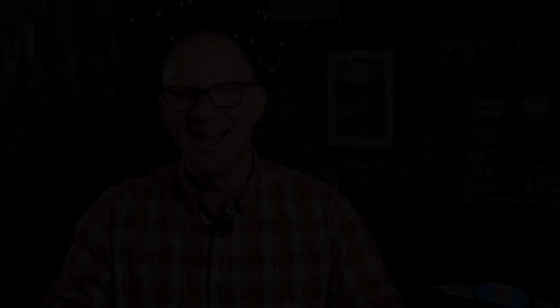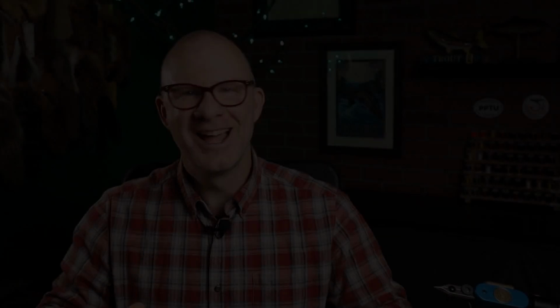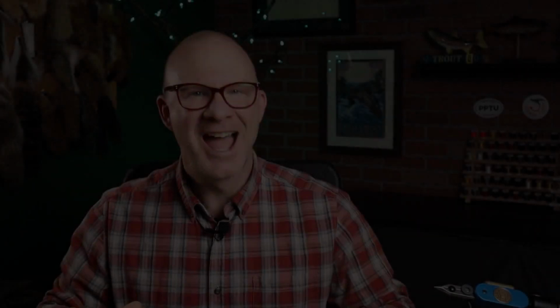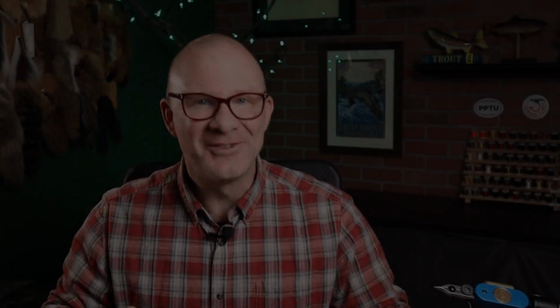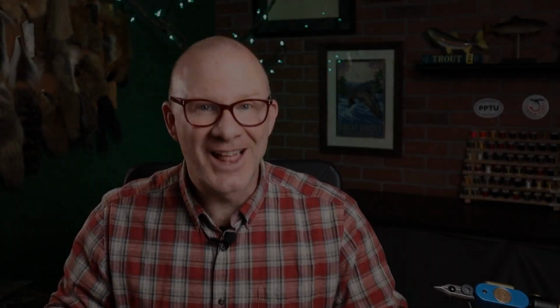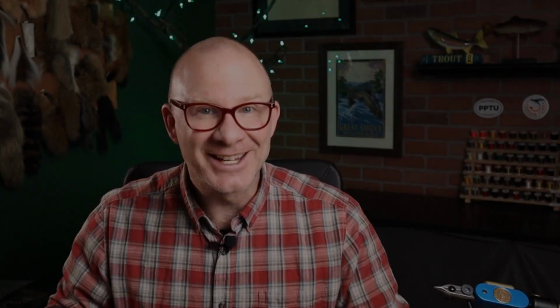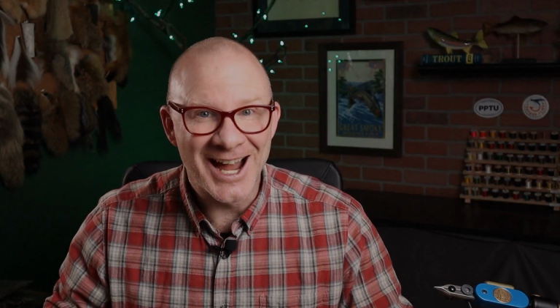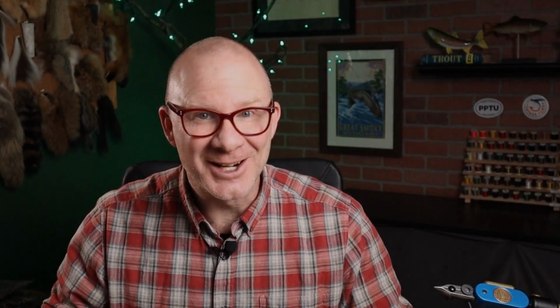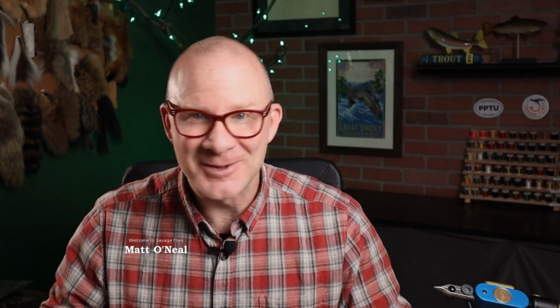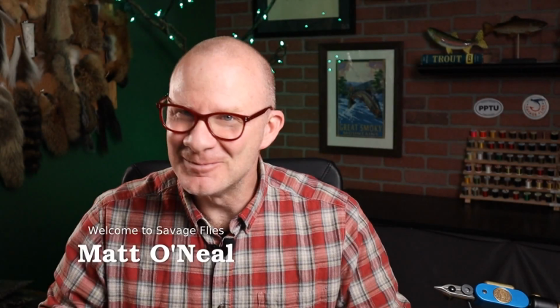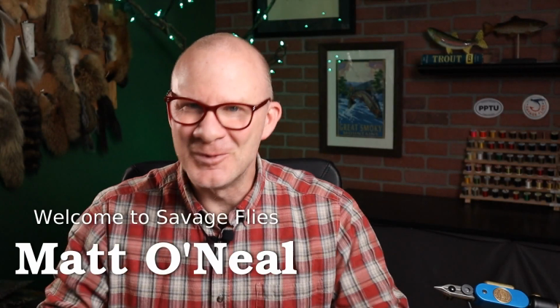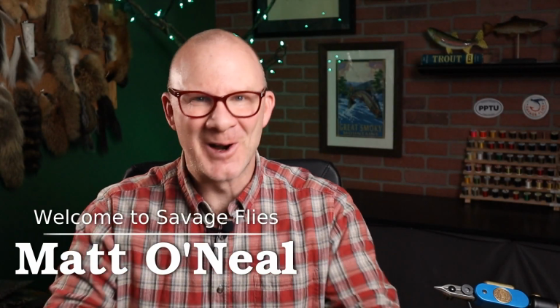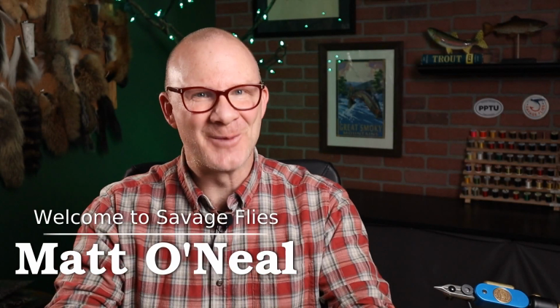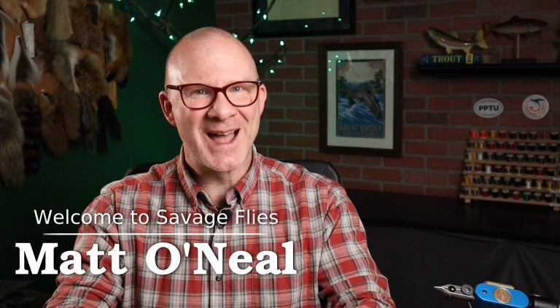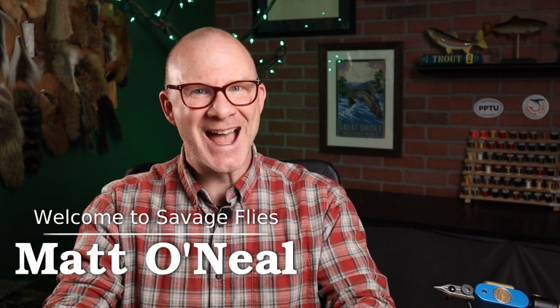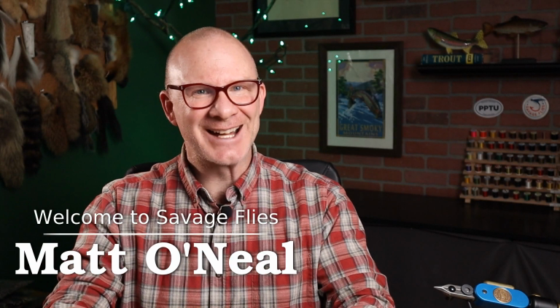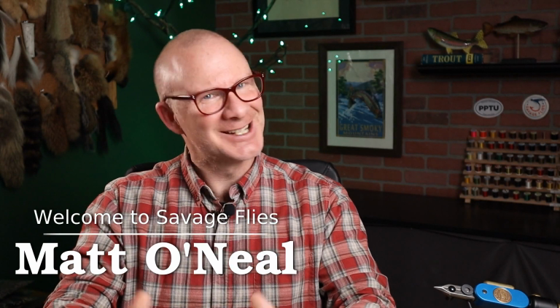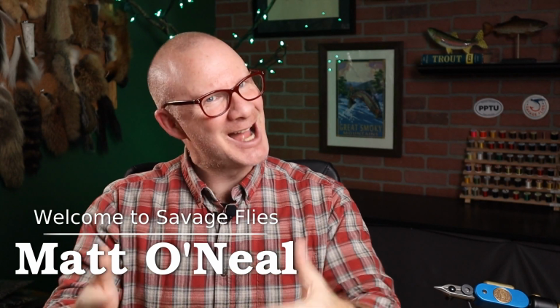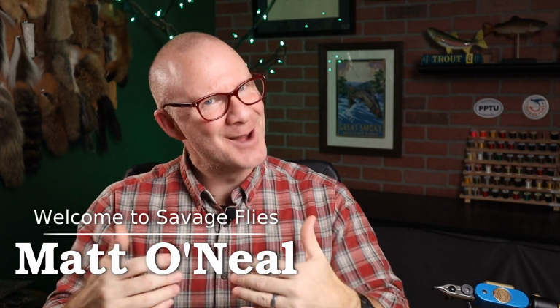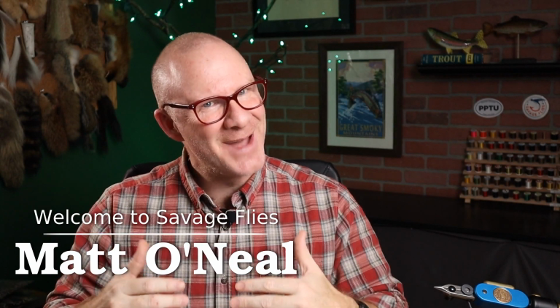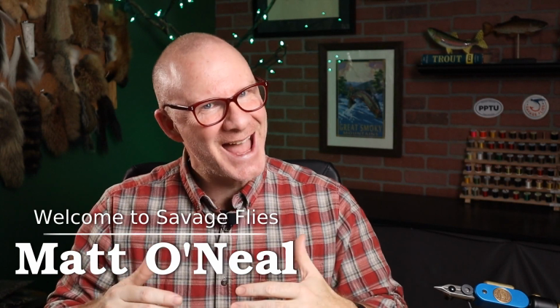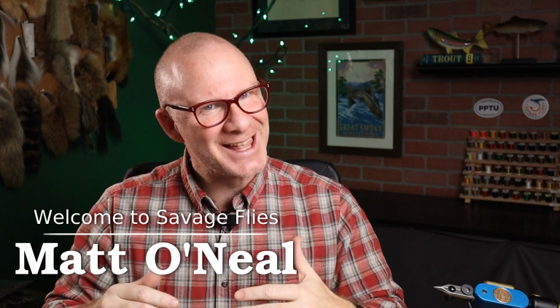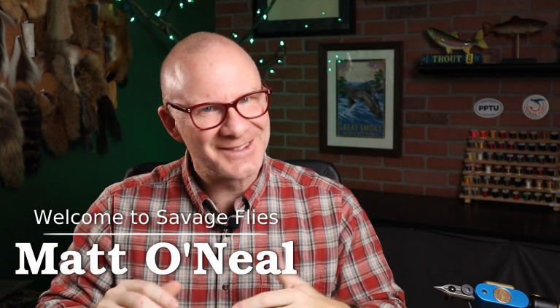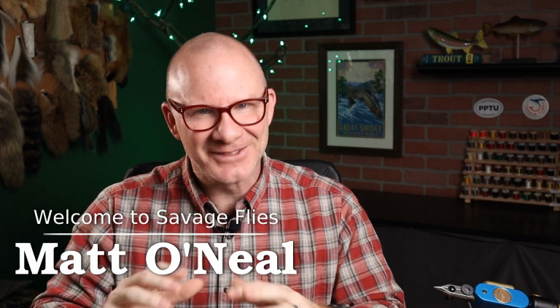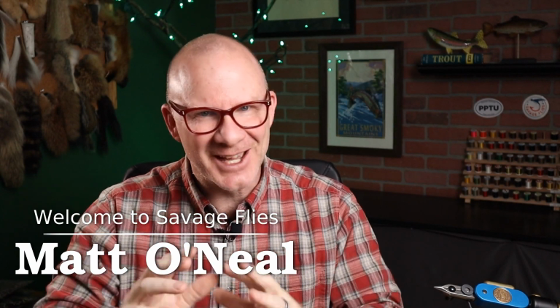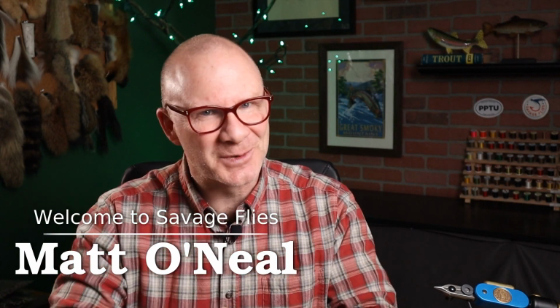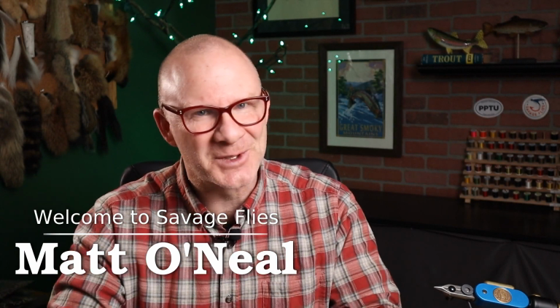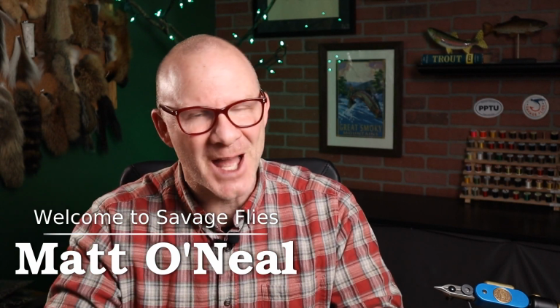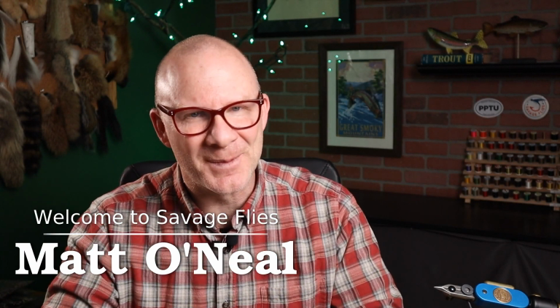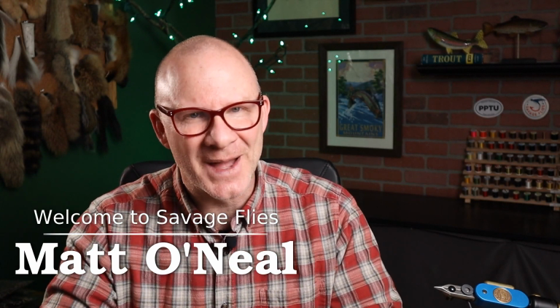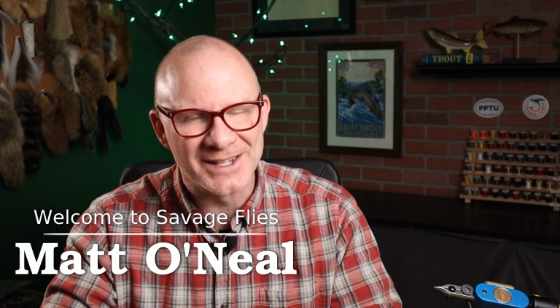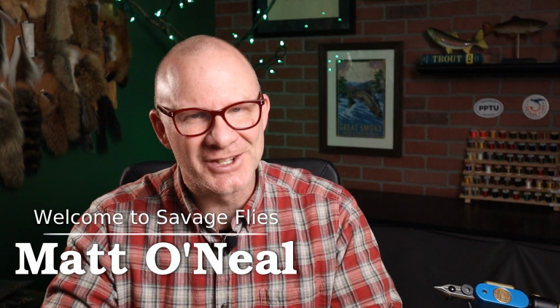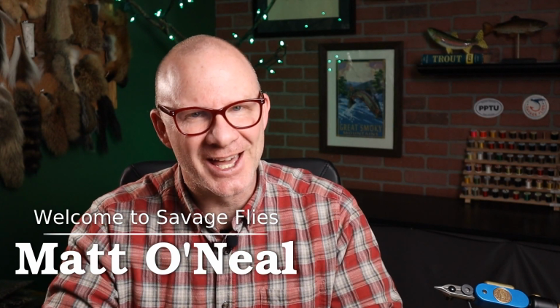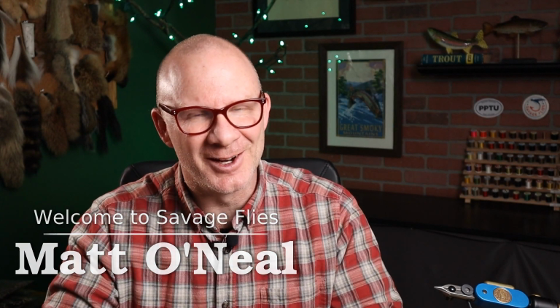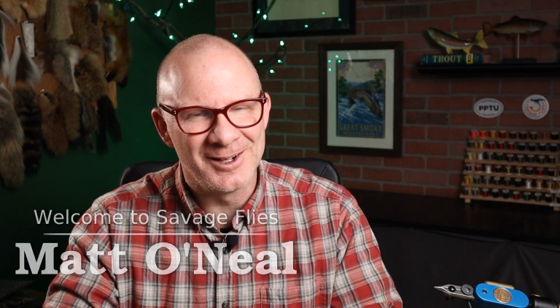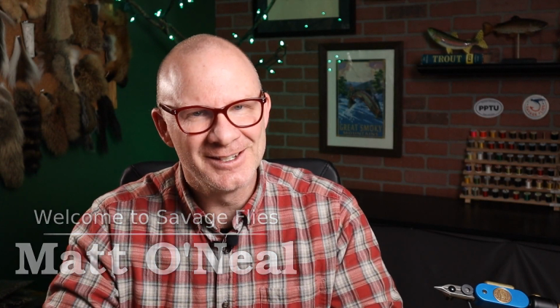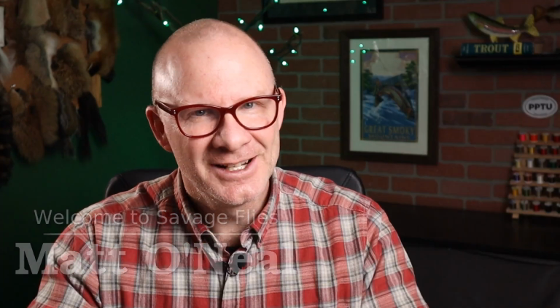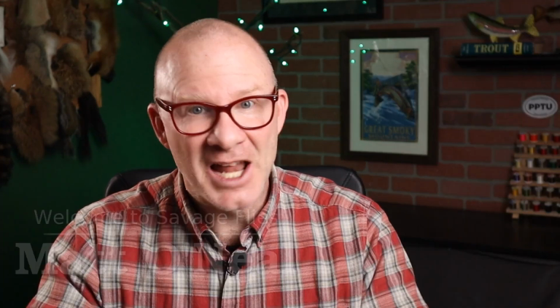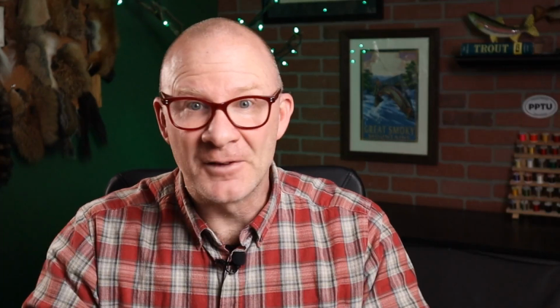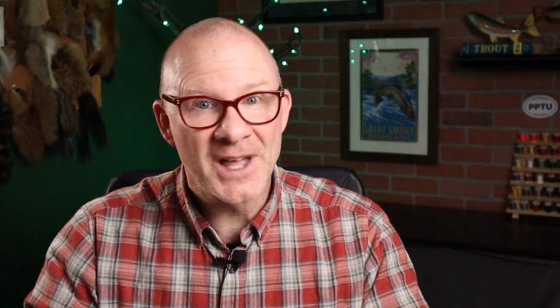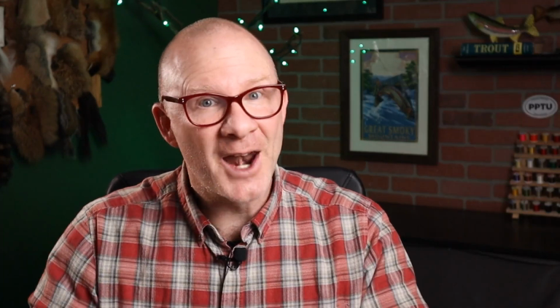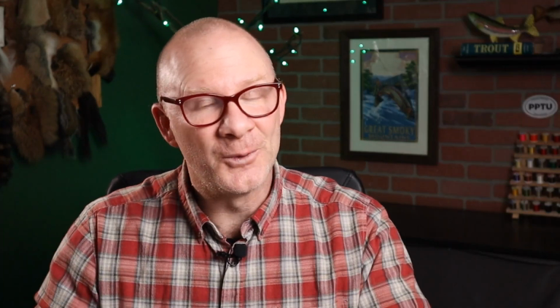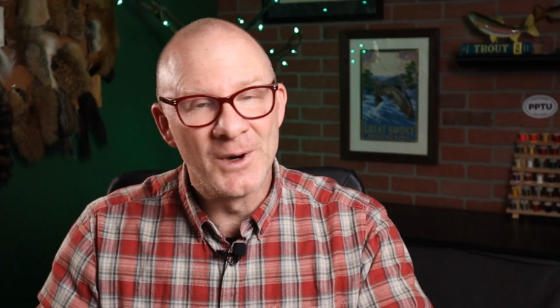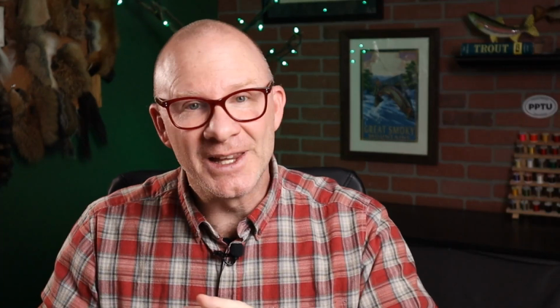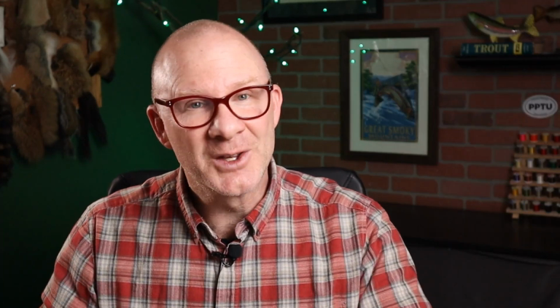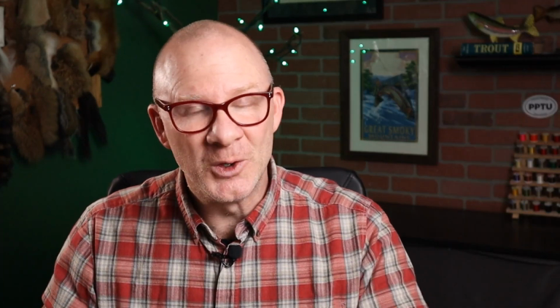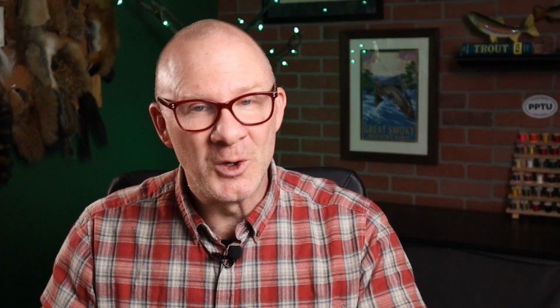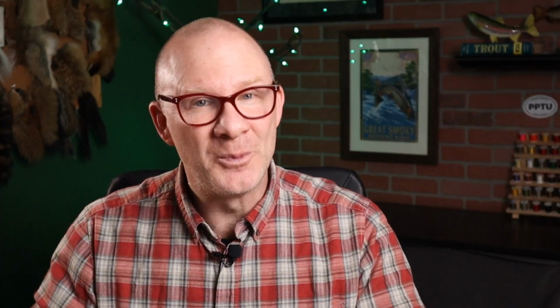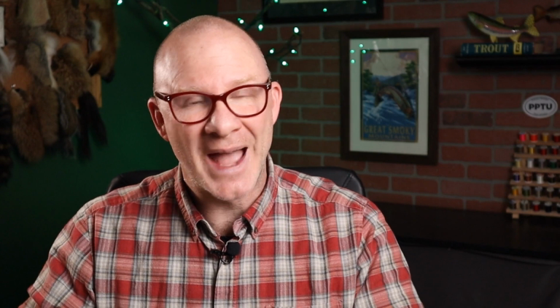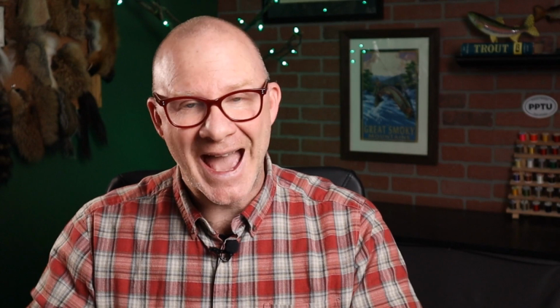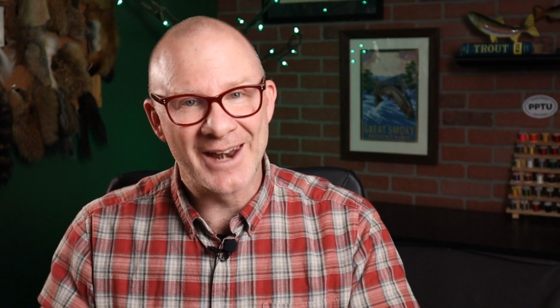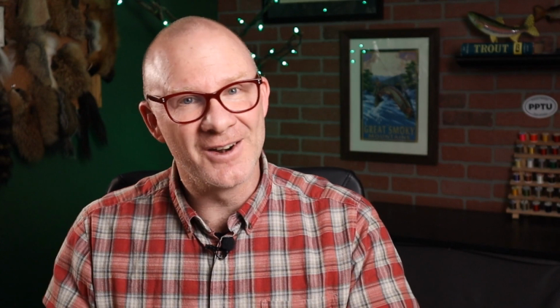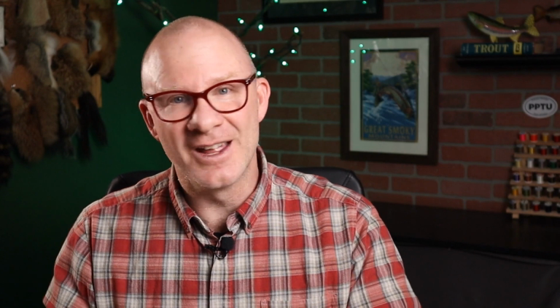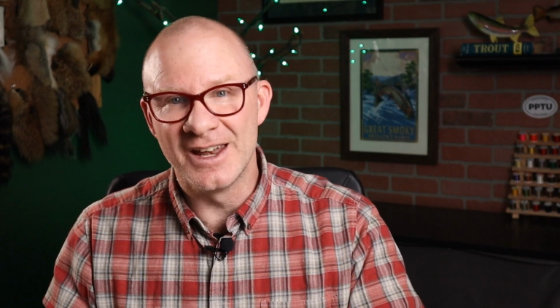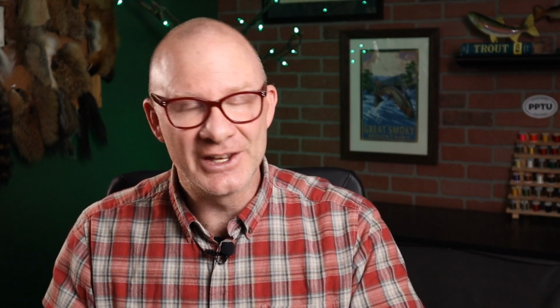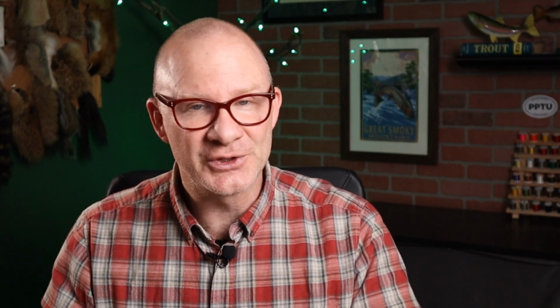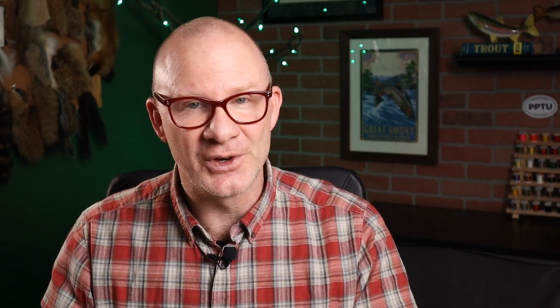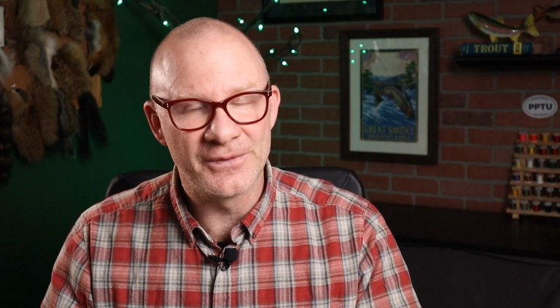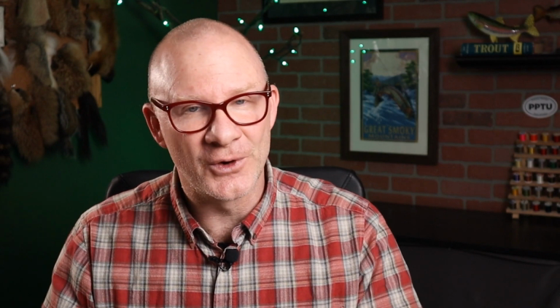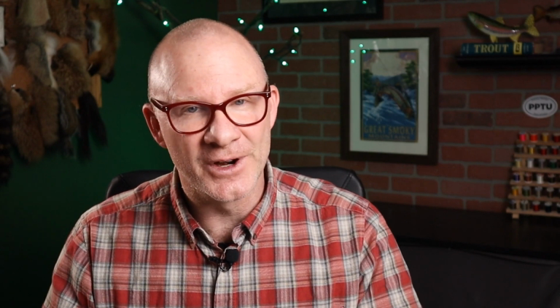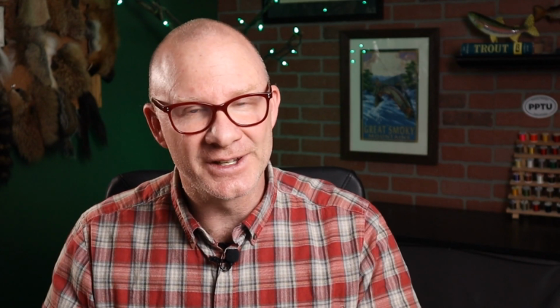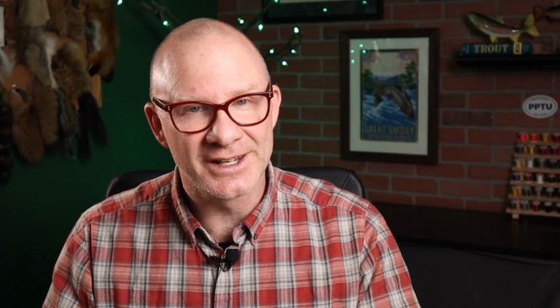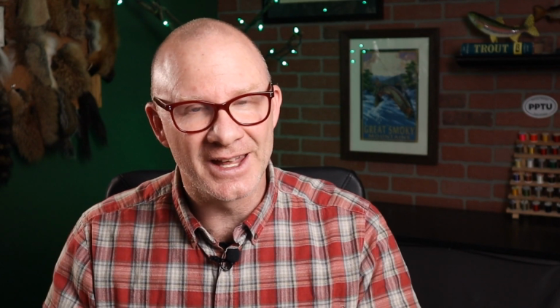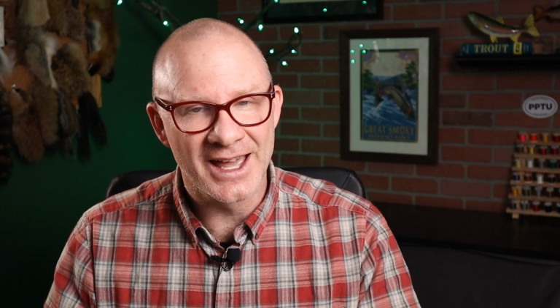Hey fly tiers, welcome back. I'm Matt. Thanks for stopping by the channel. I've got a really cool pattern and history for you today.